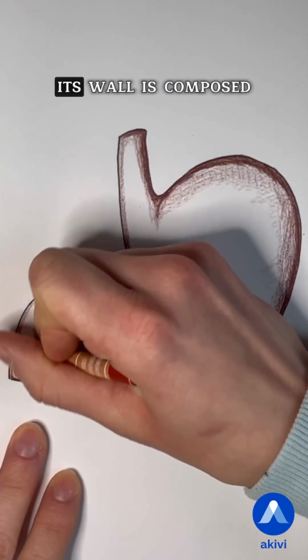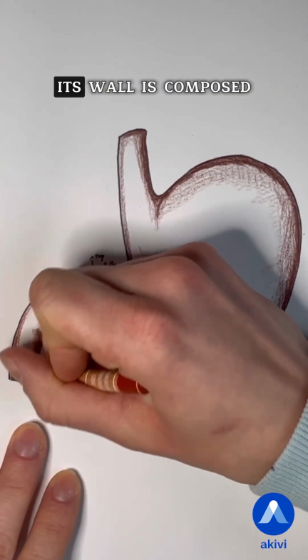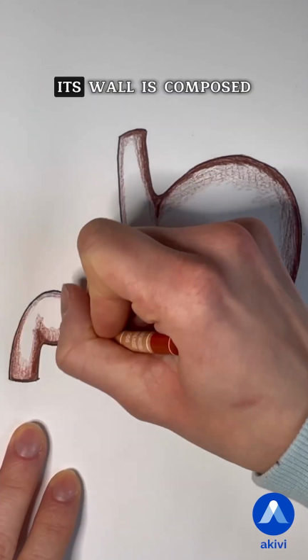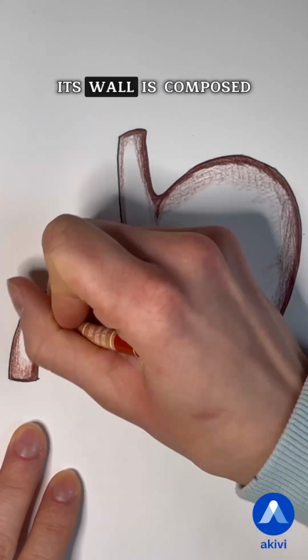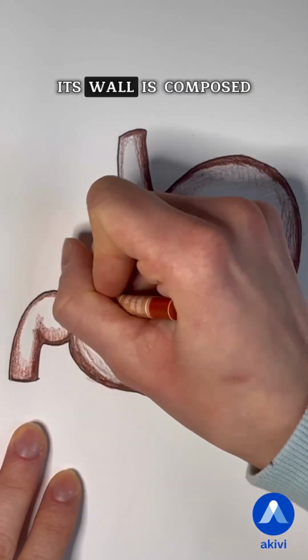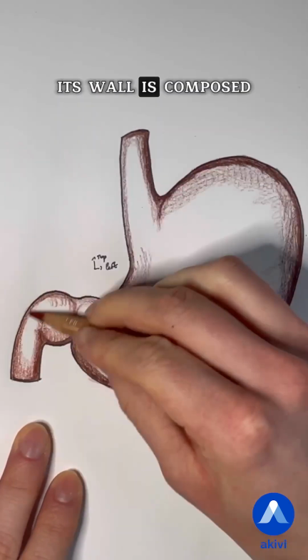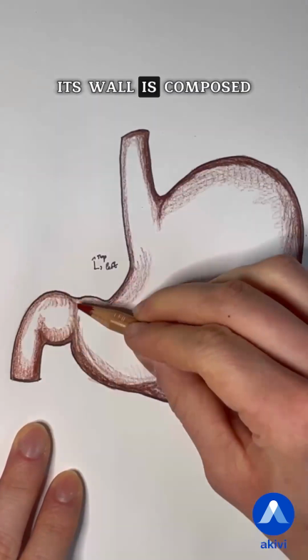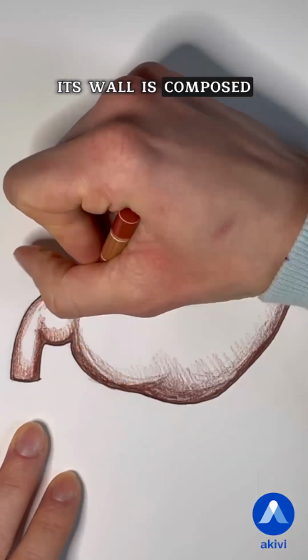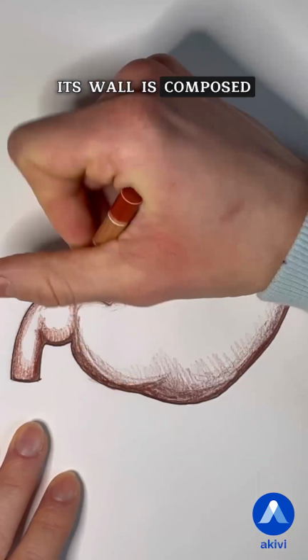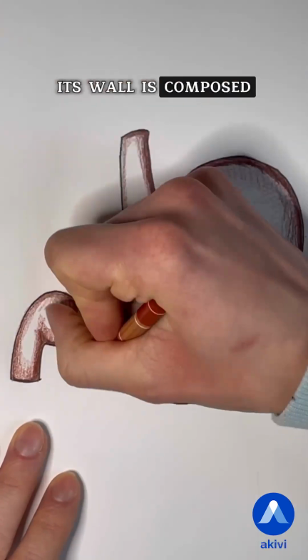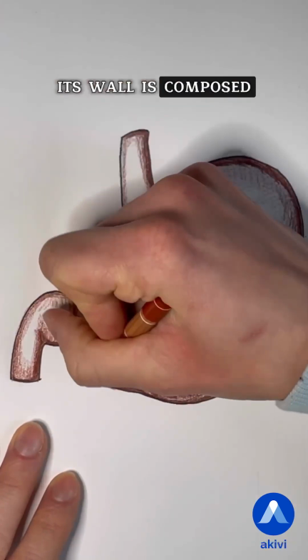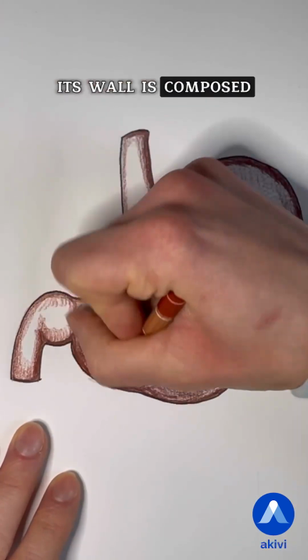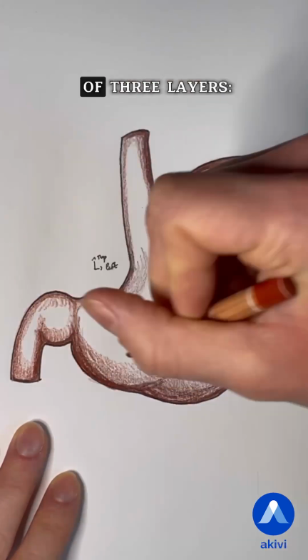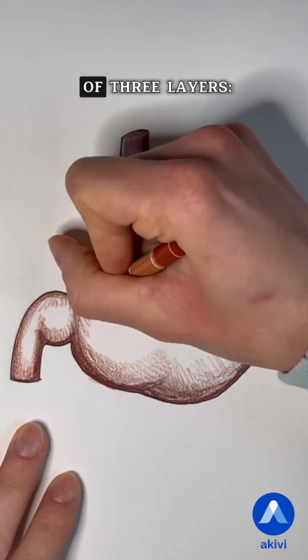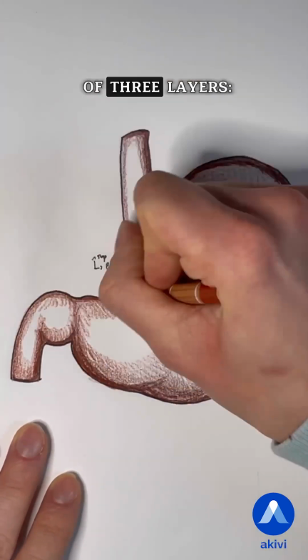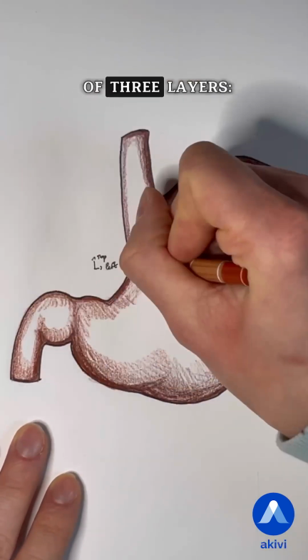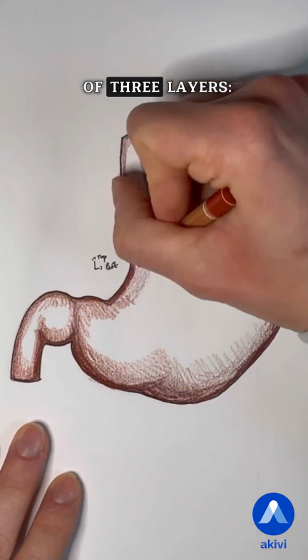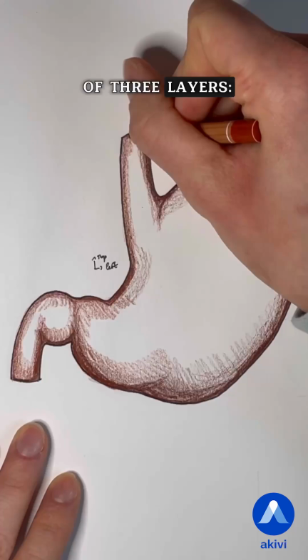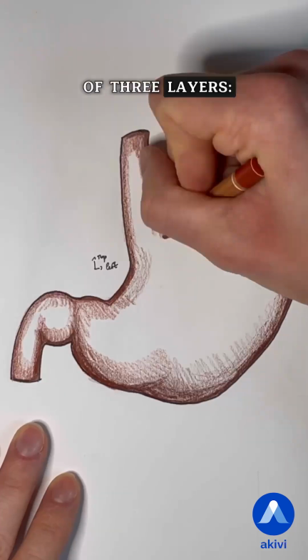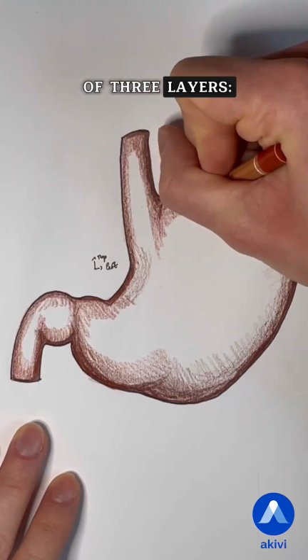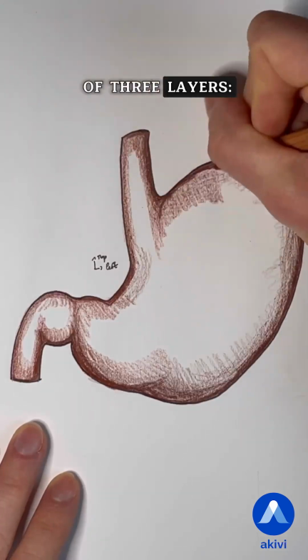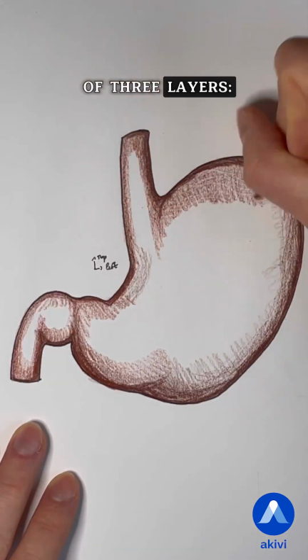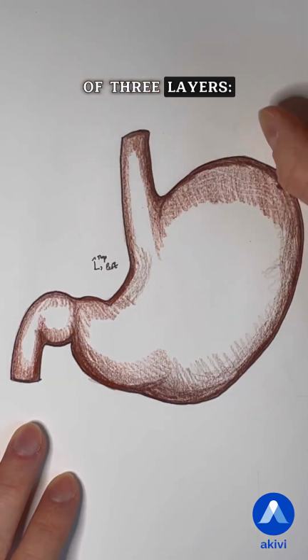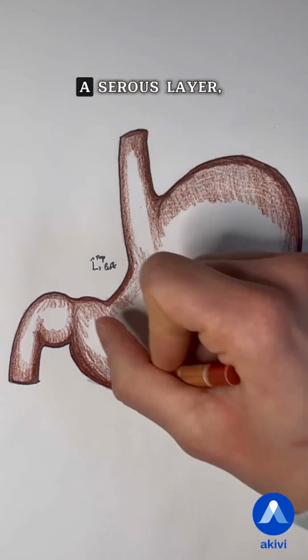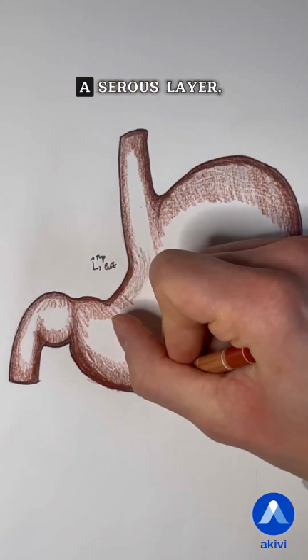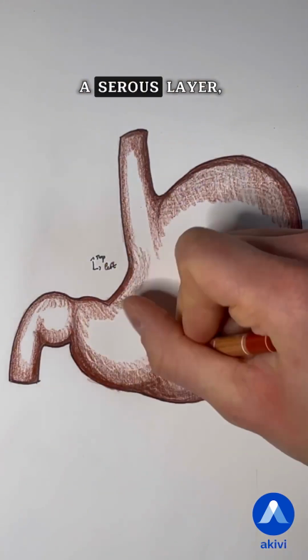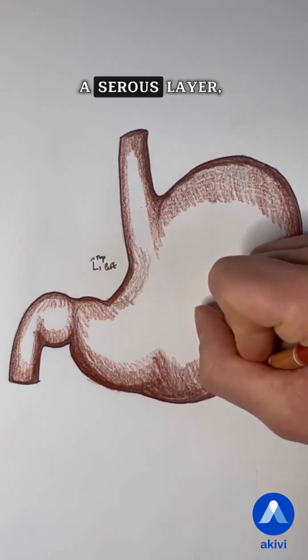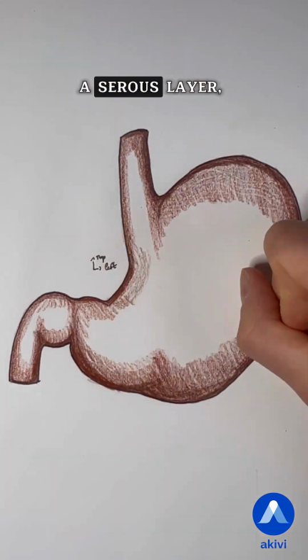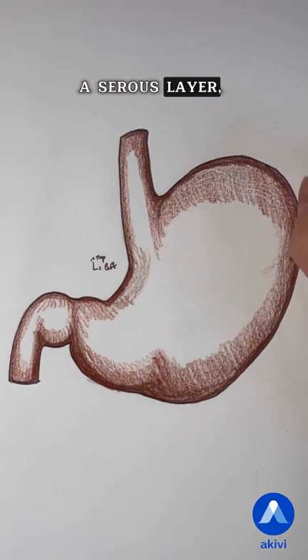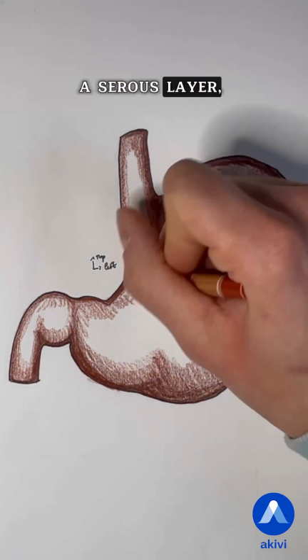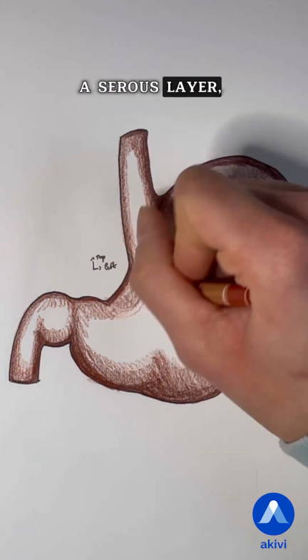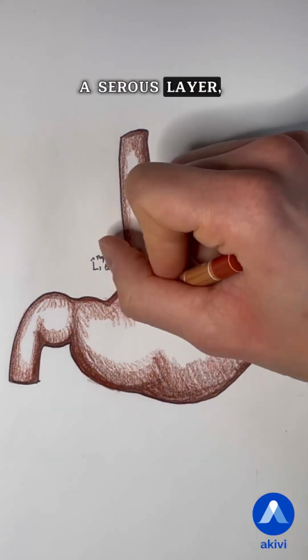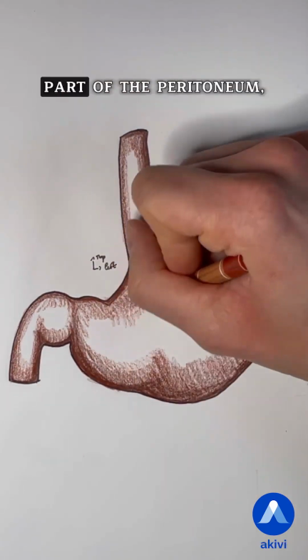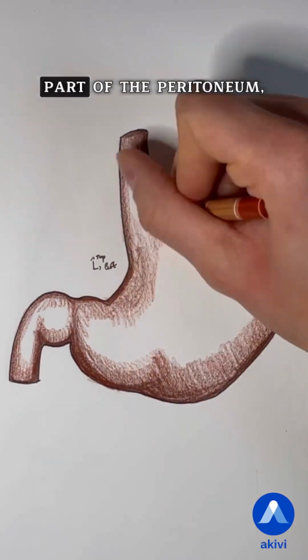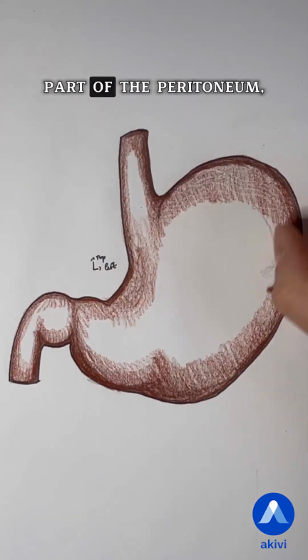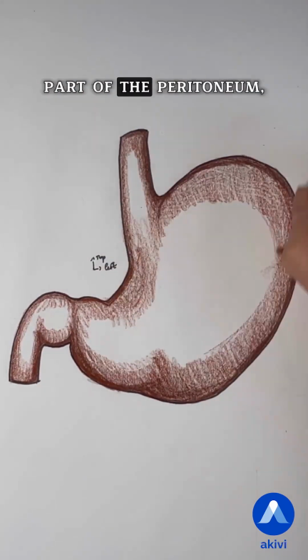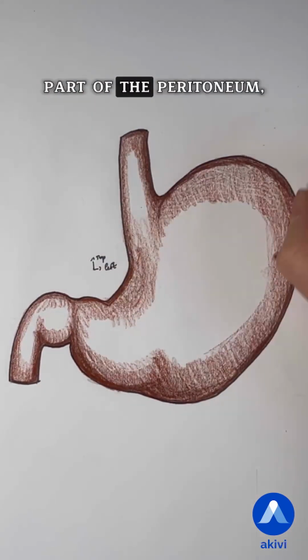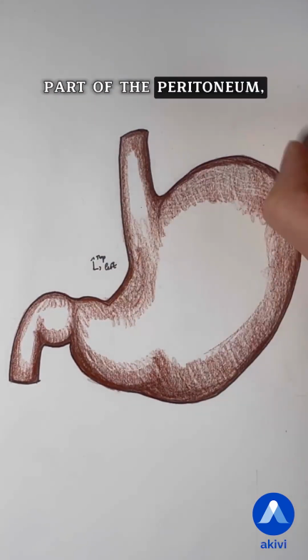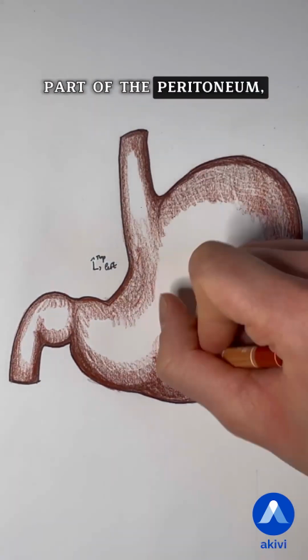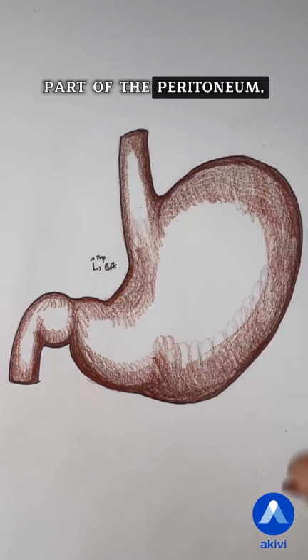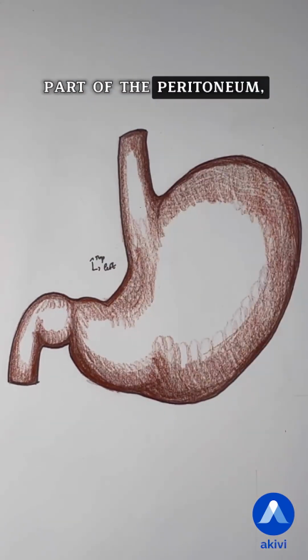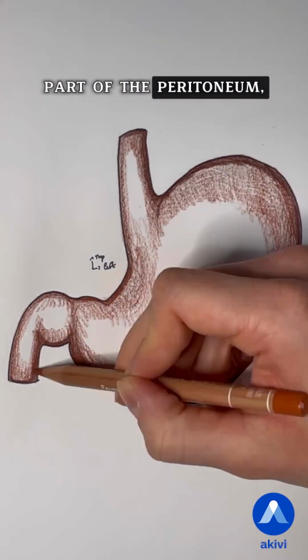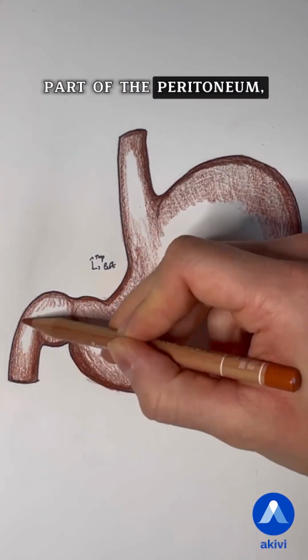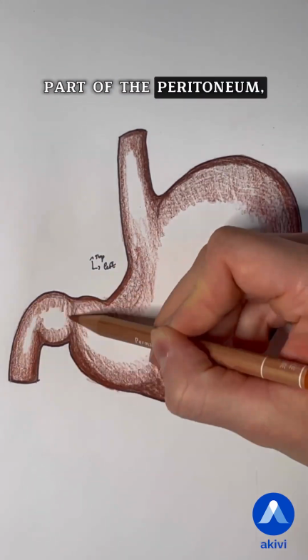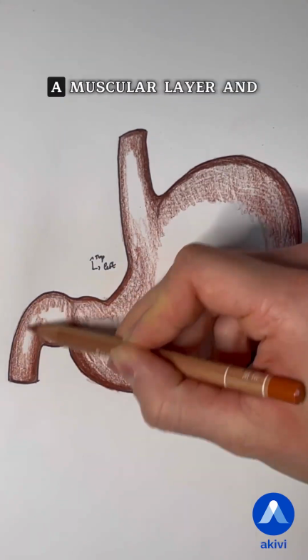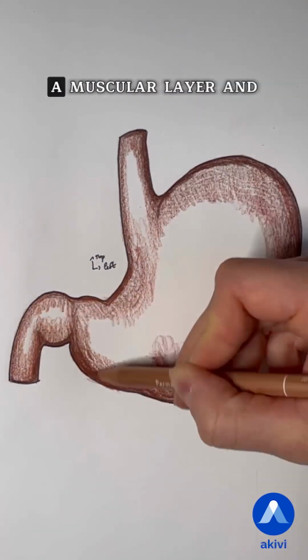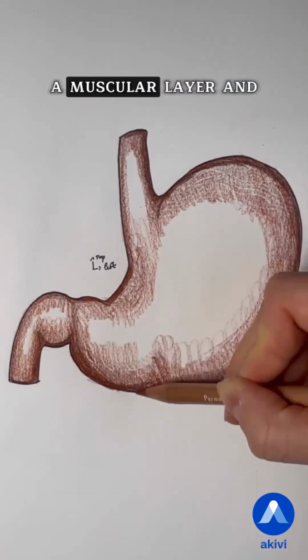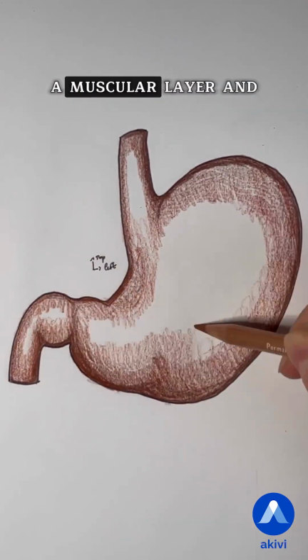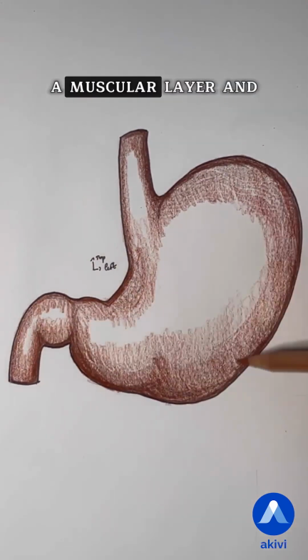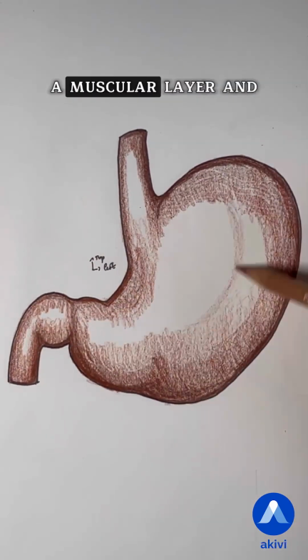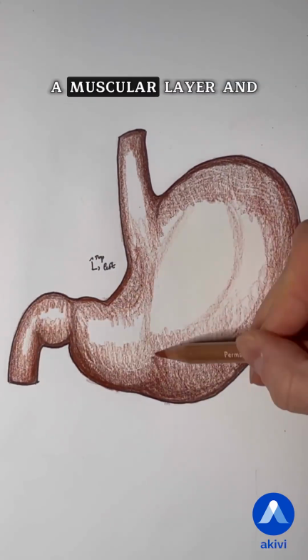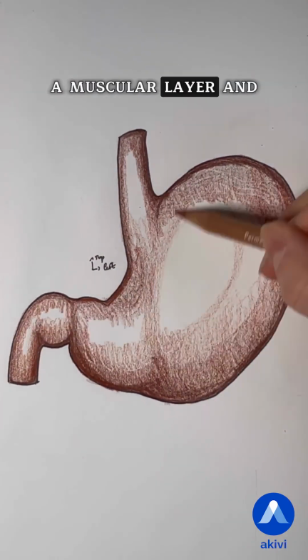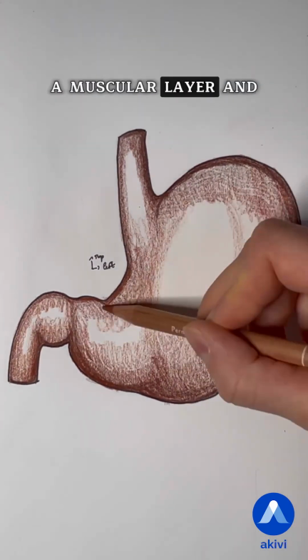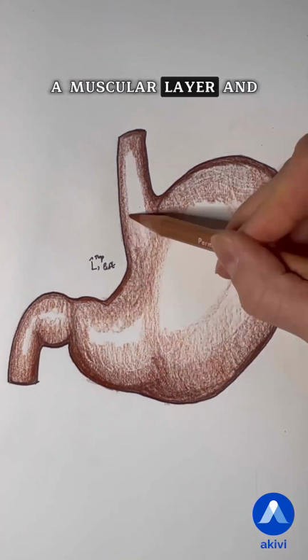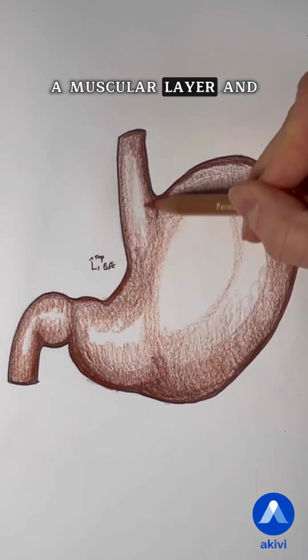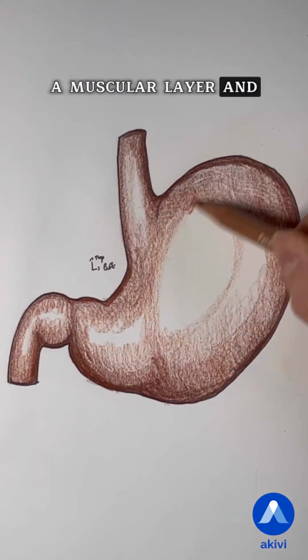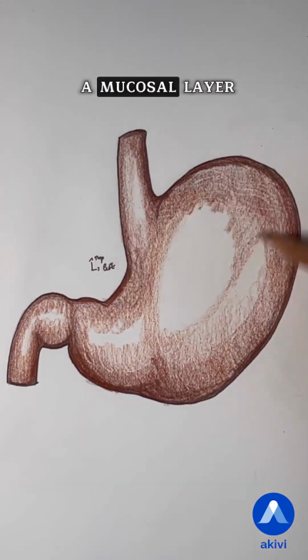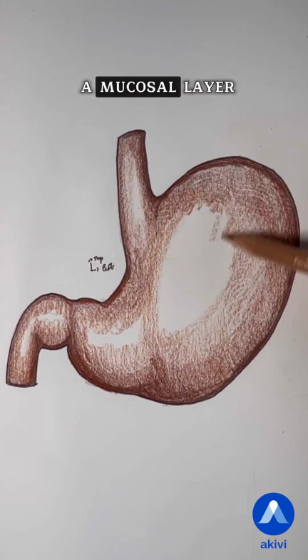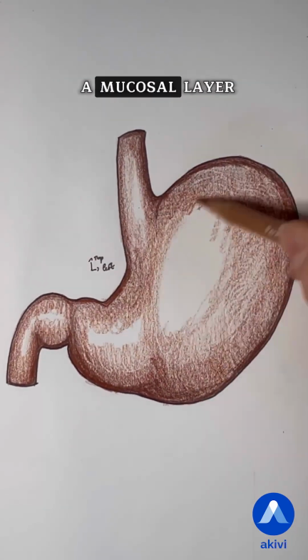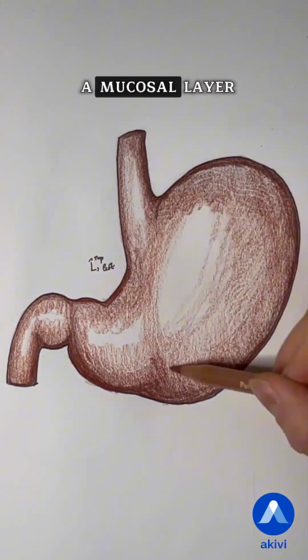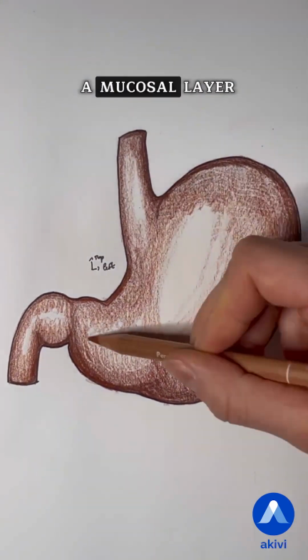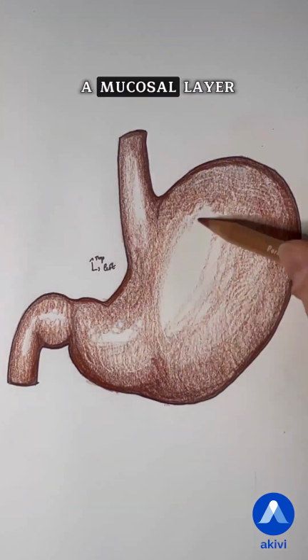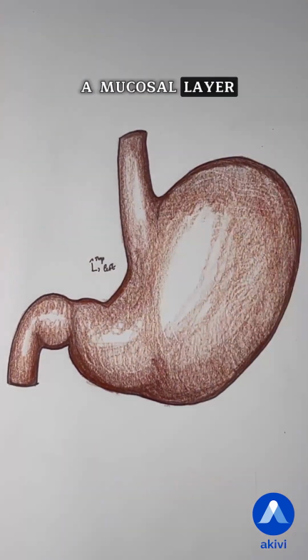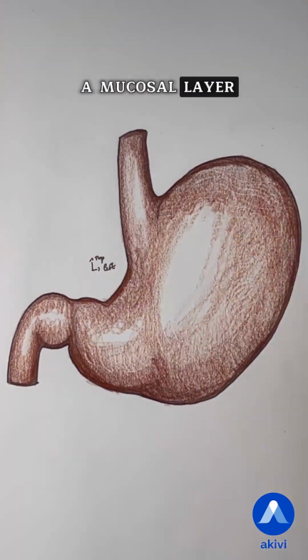Its wall is composed of three layers: a serous layer, part of the peritoneum; a muscular layer; and a mucosal layer.